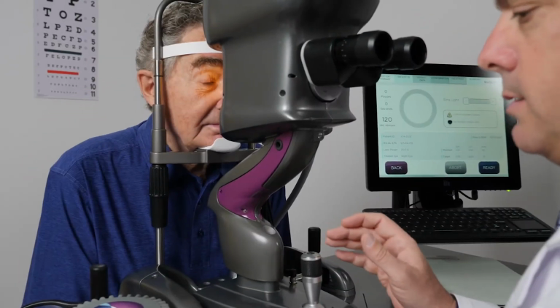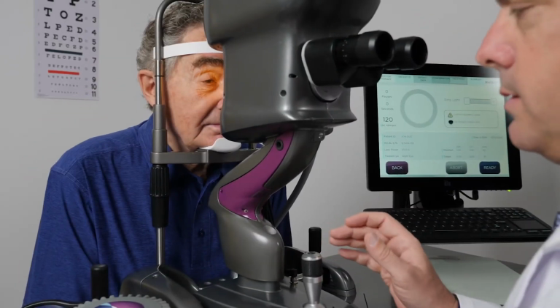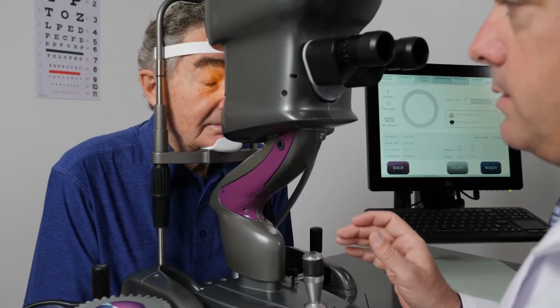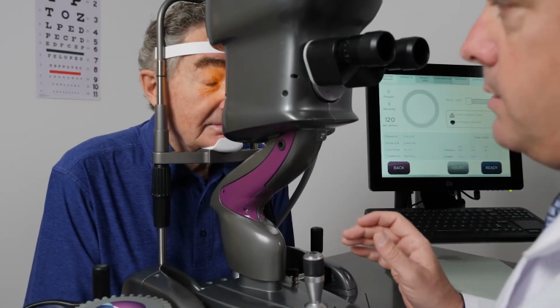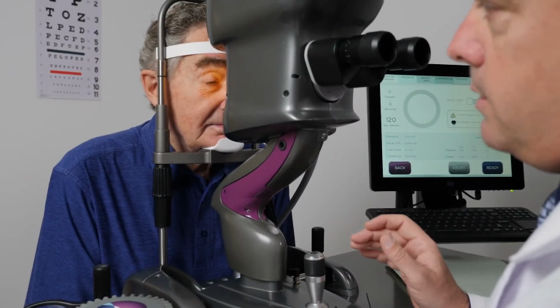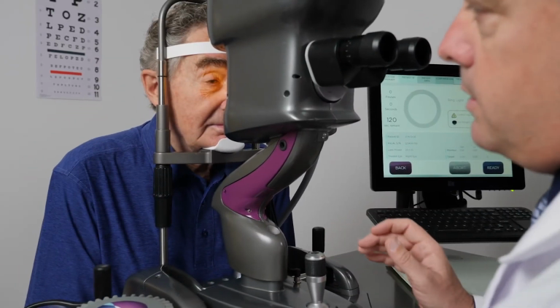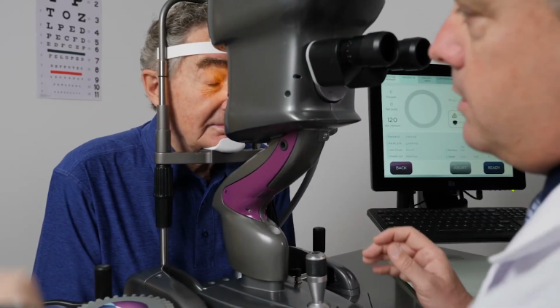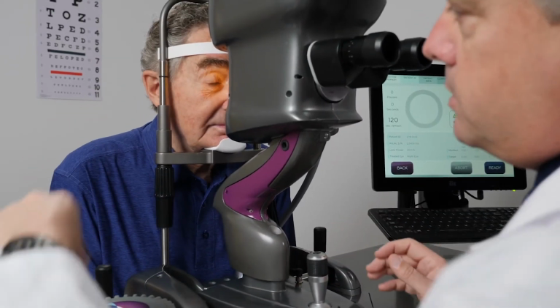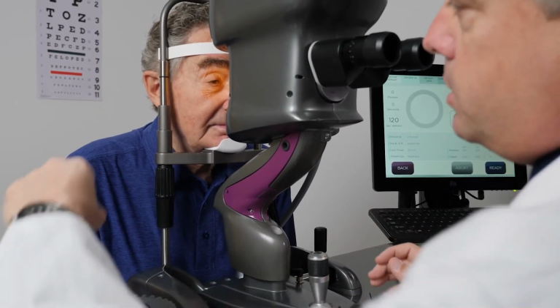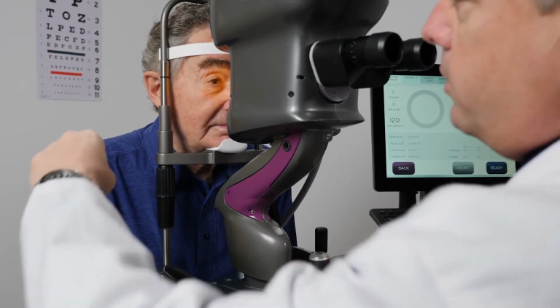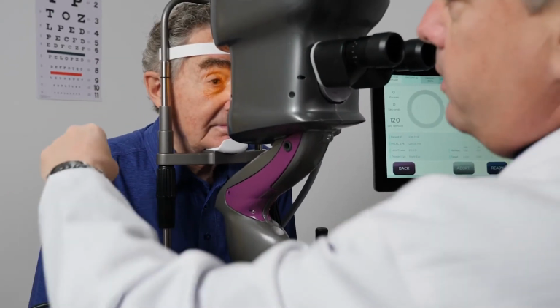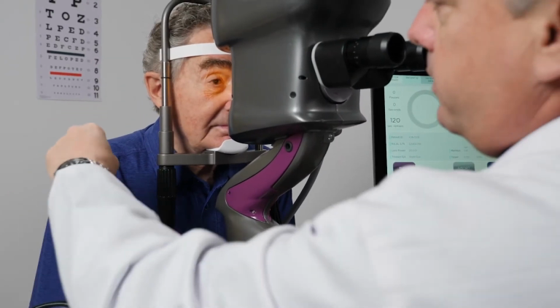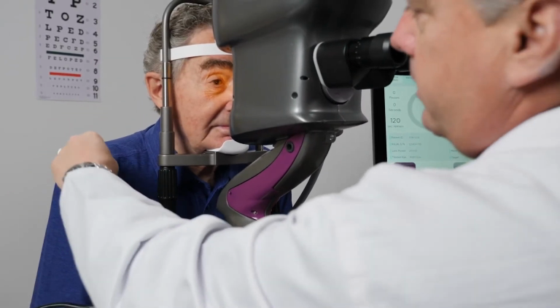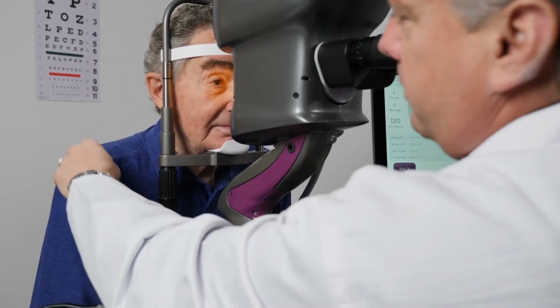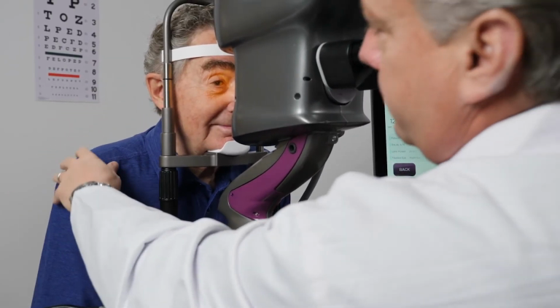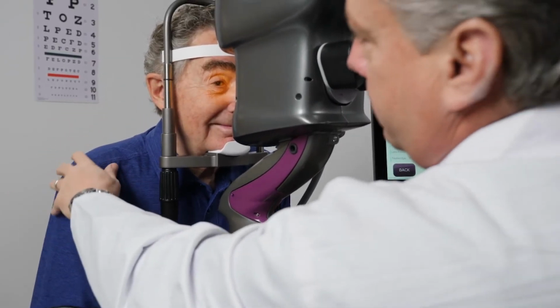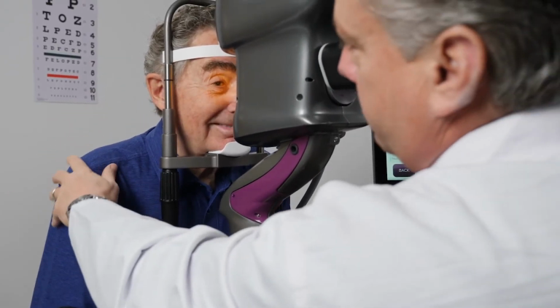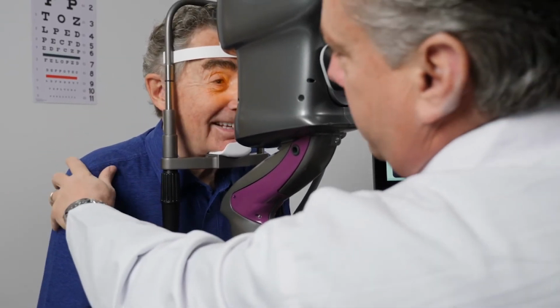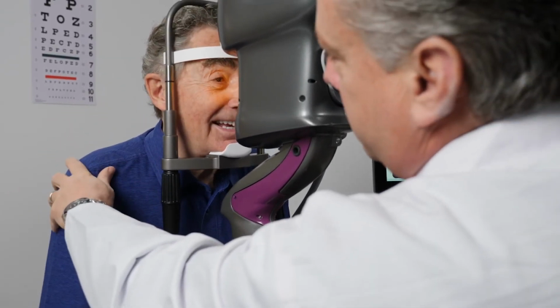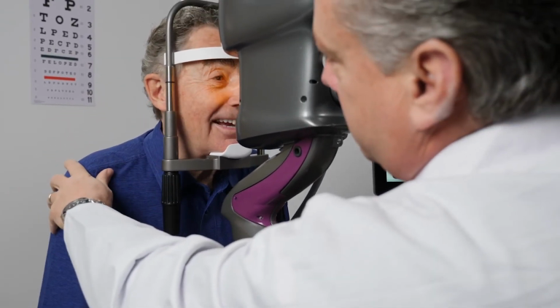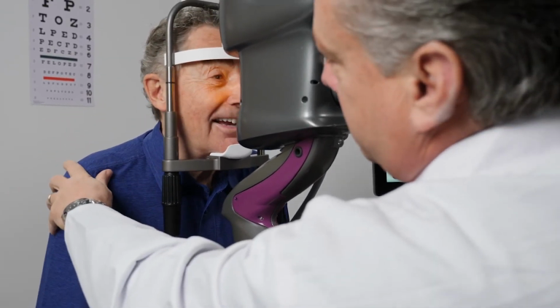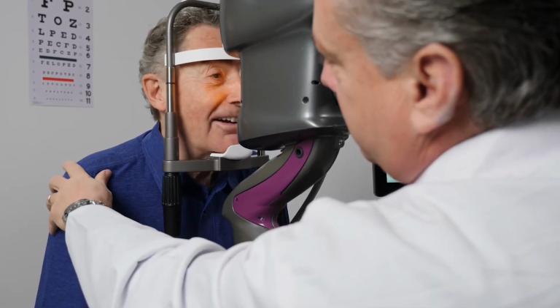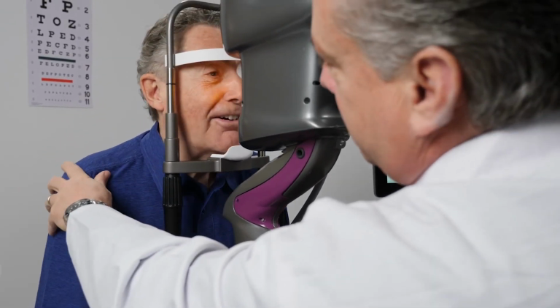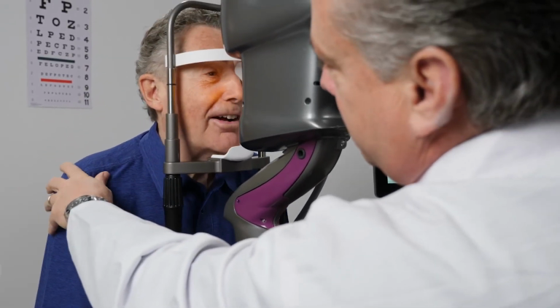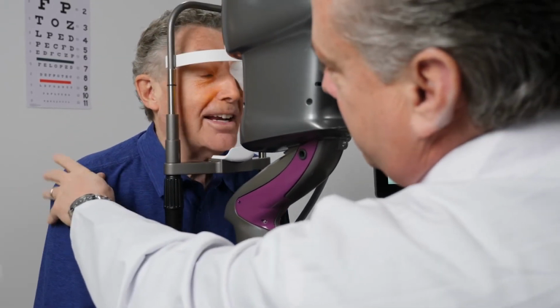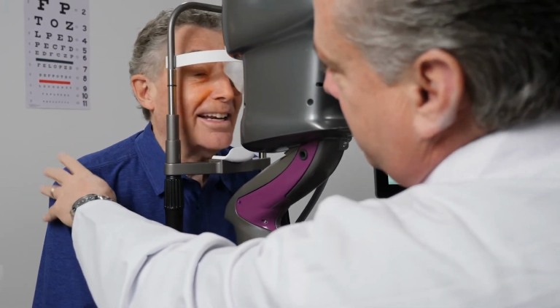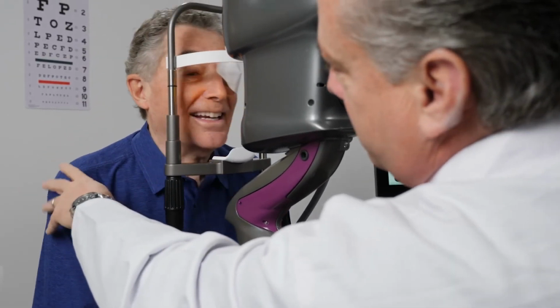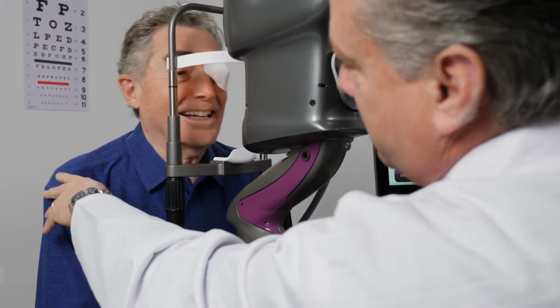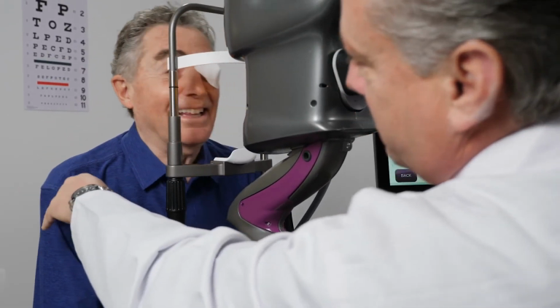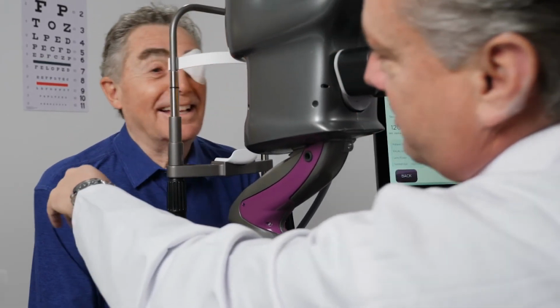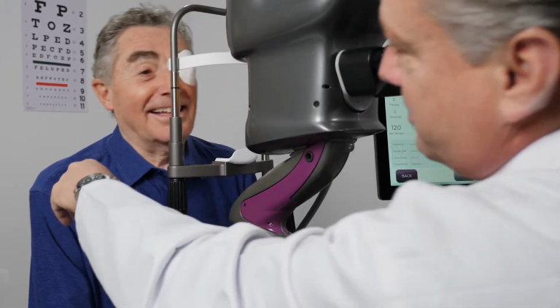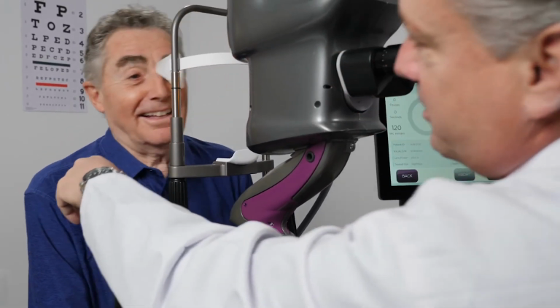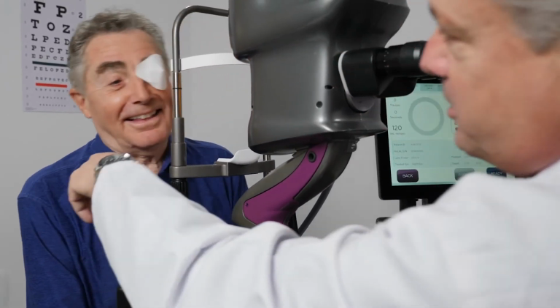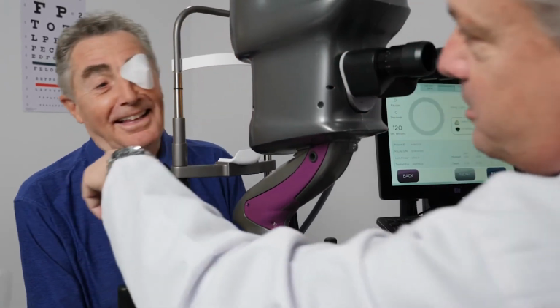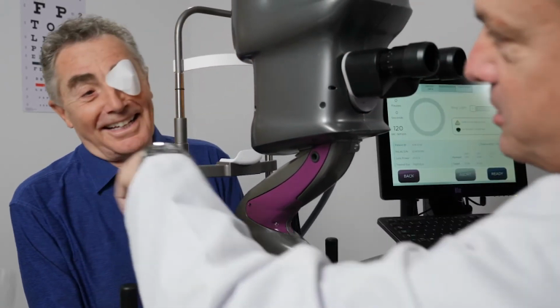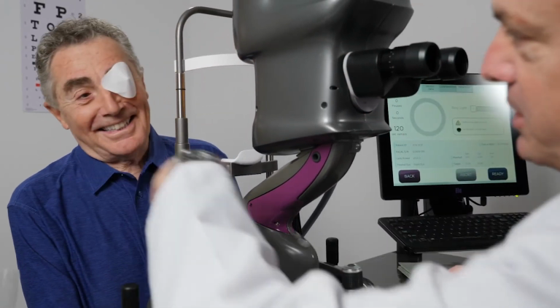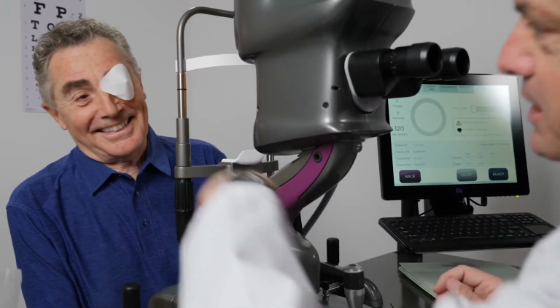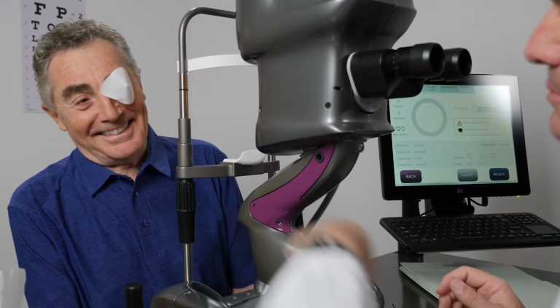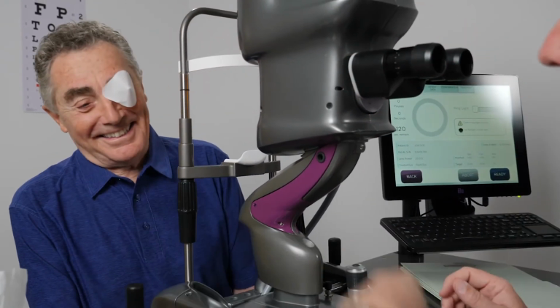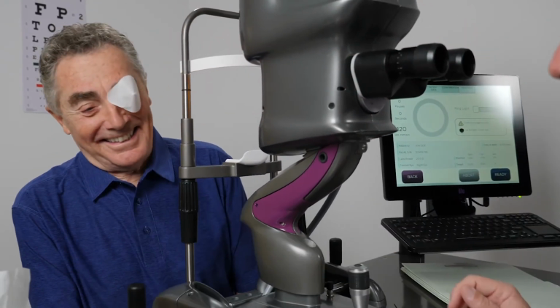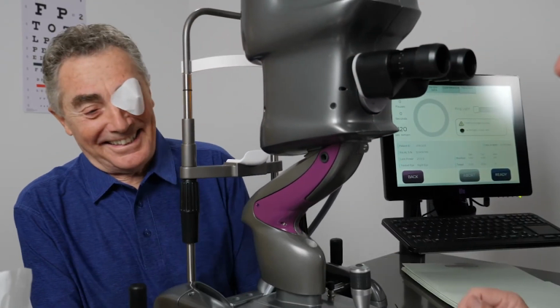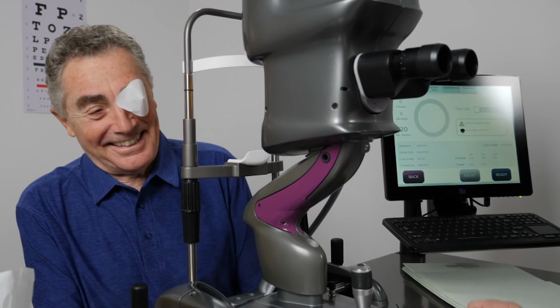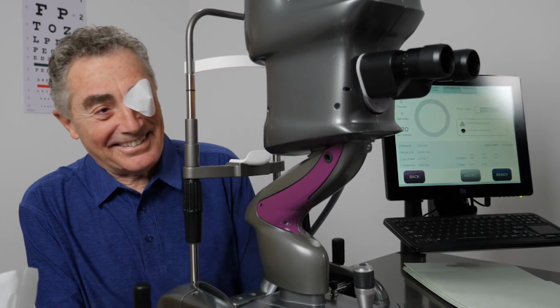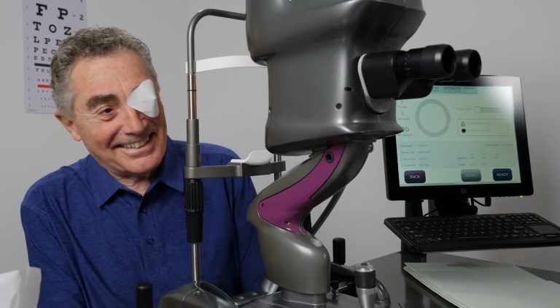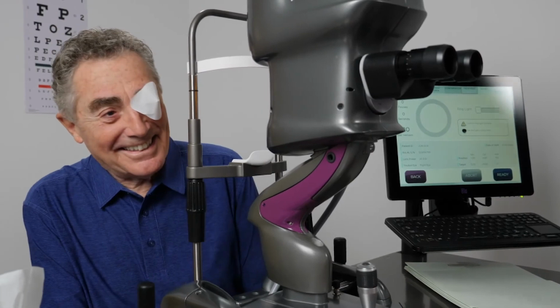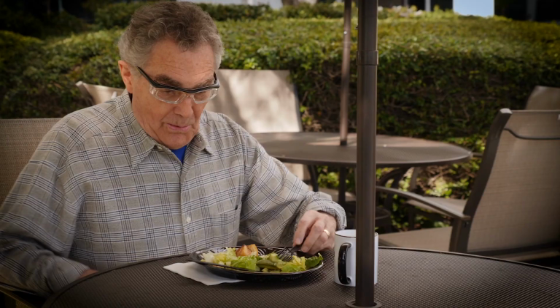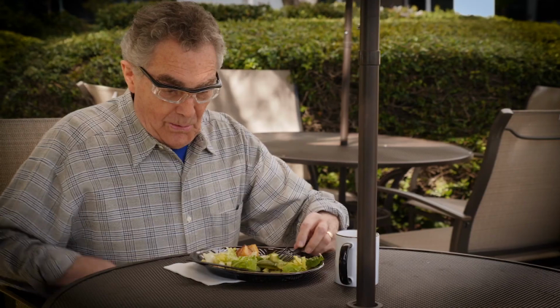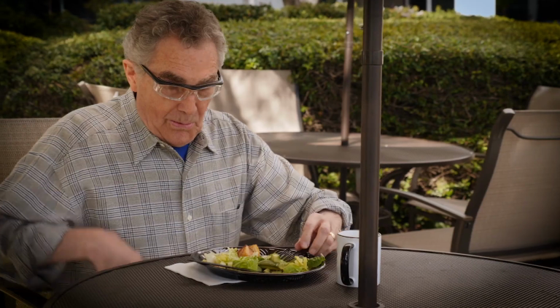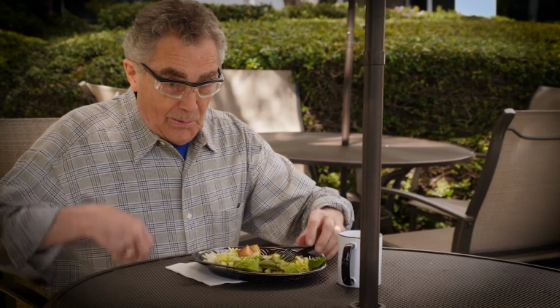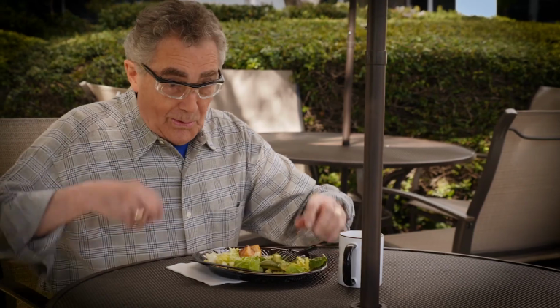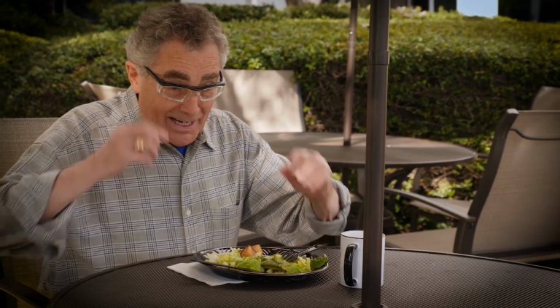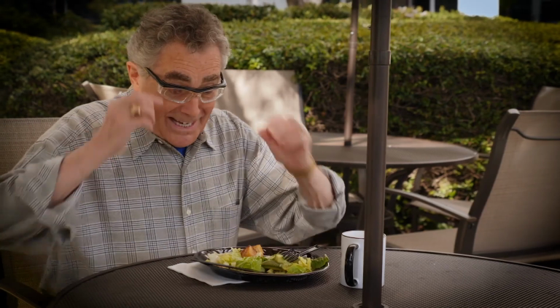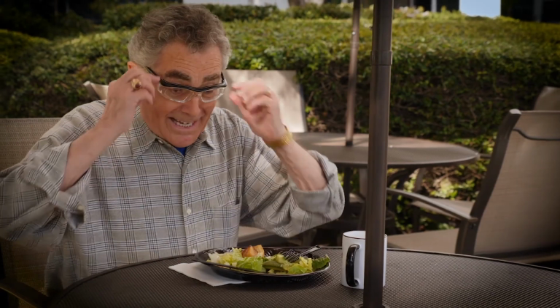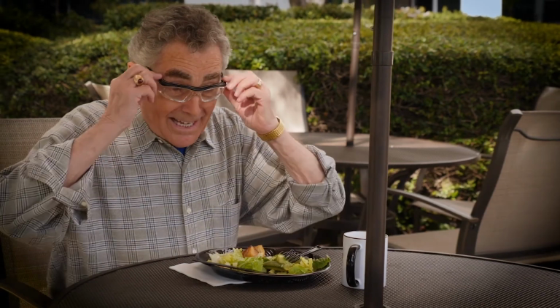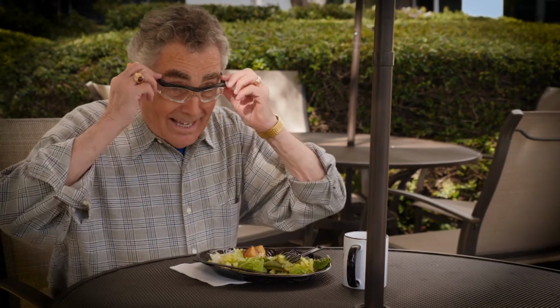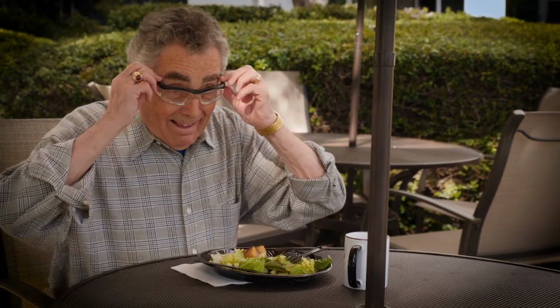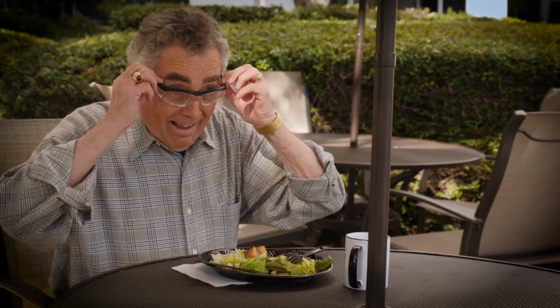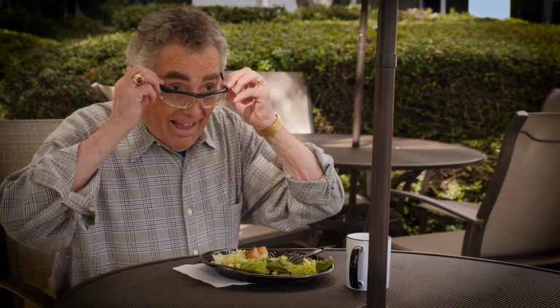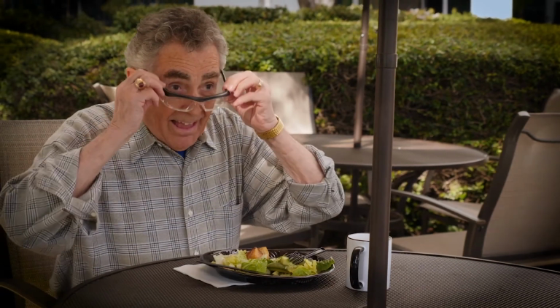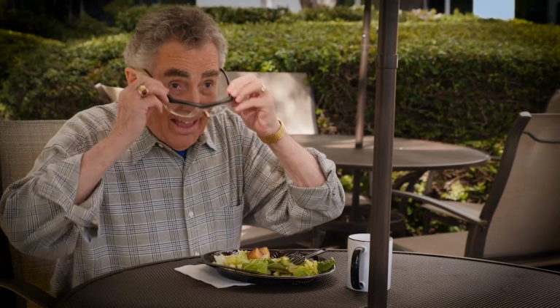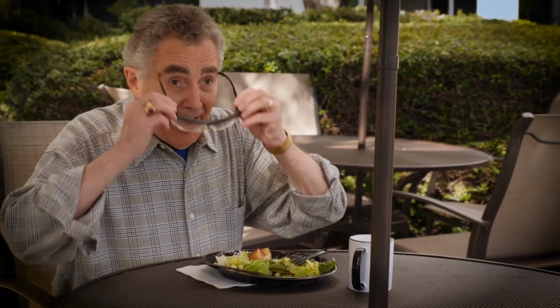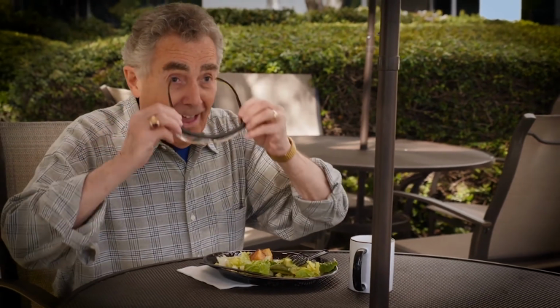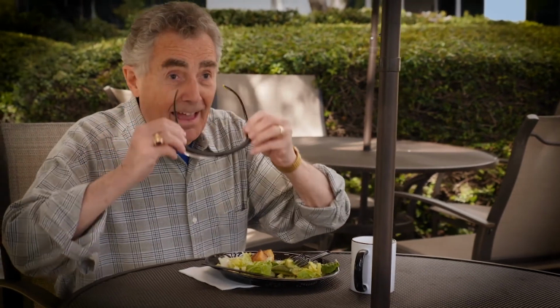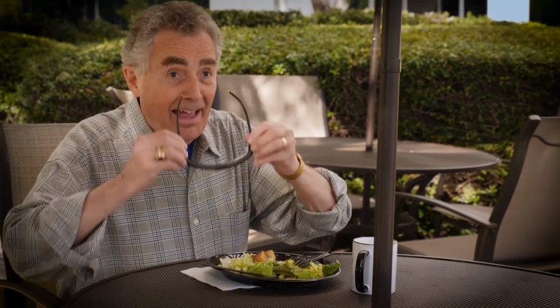24 hours after your final light treatment, you will be able to enjoy your new custom vision without the UV protective glasses.